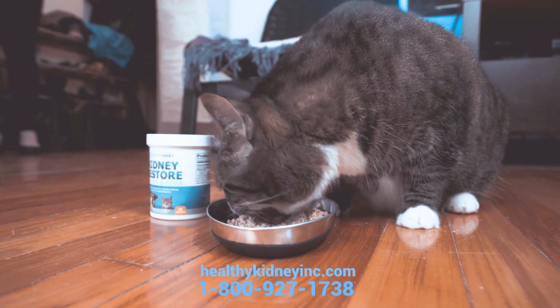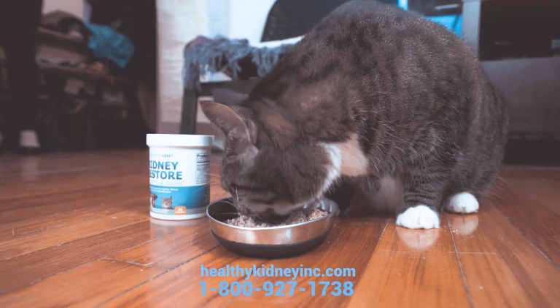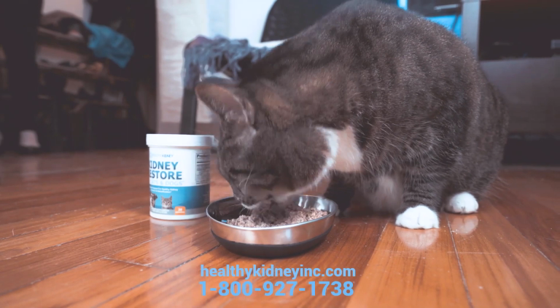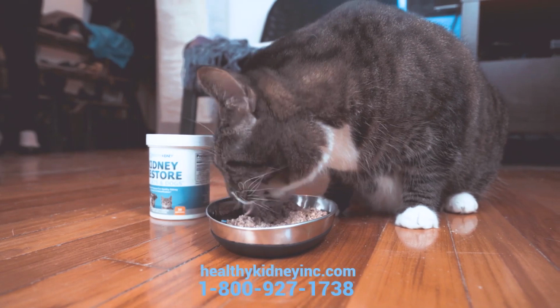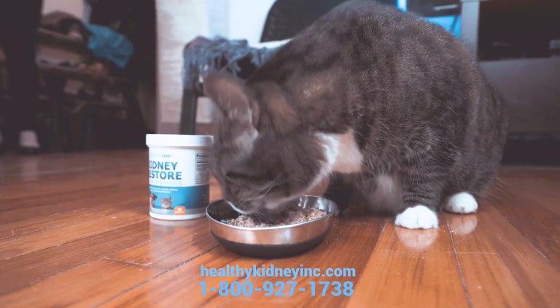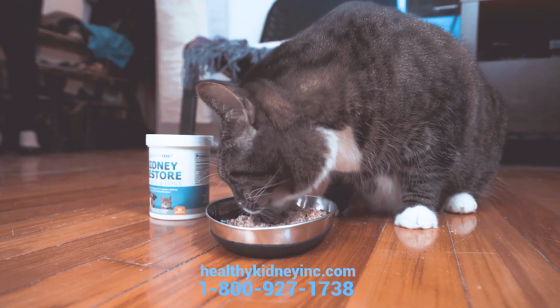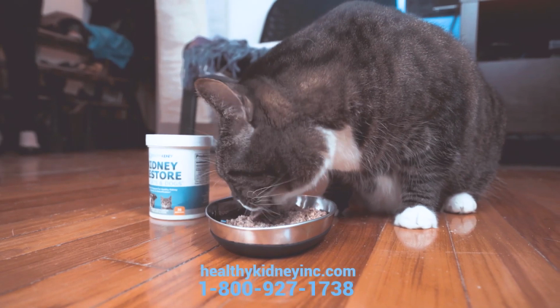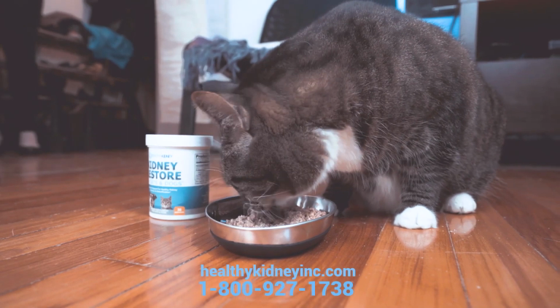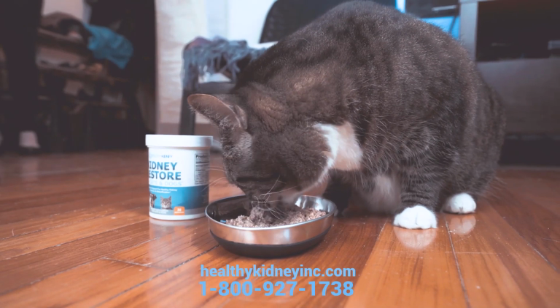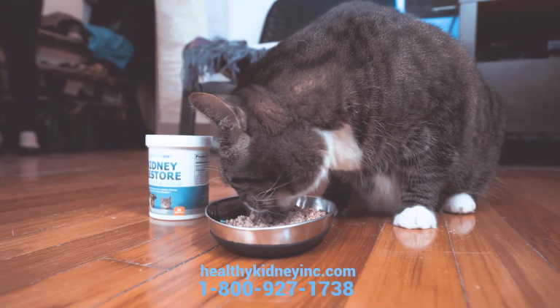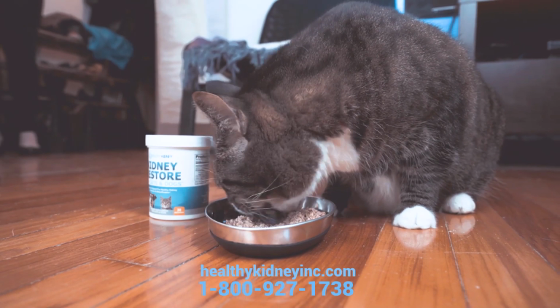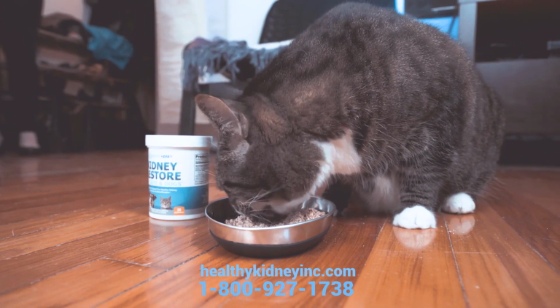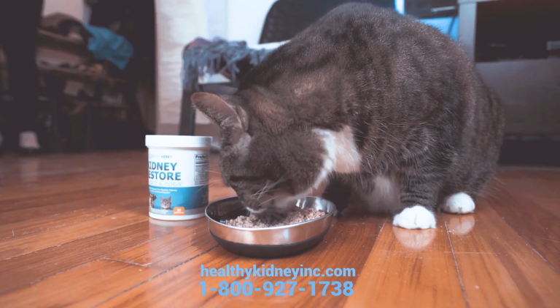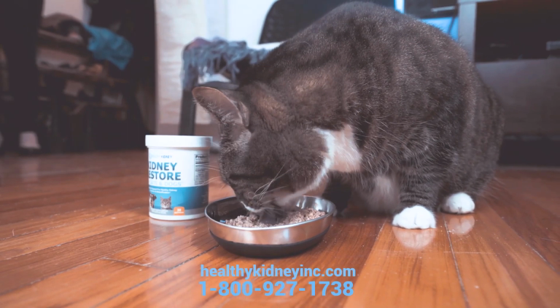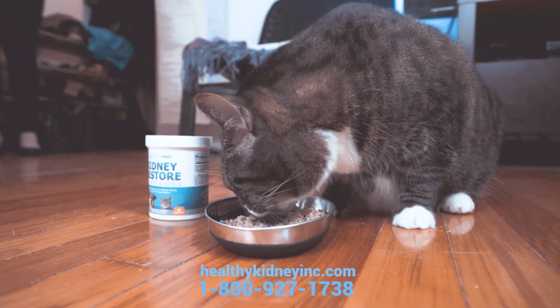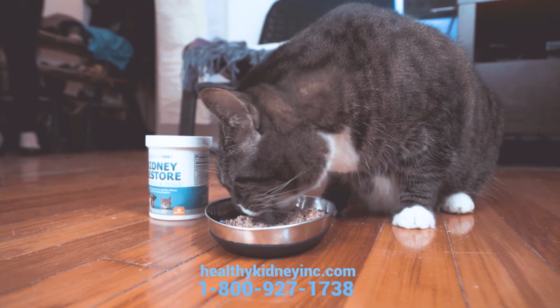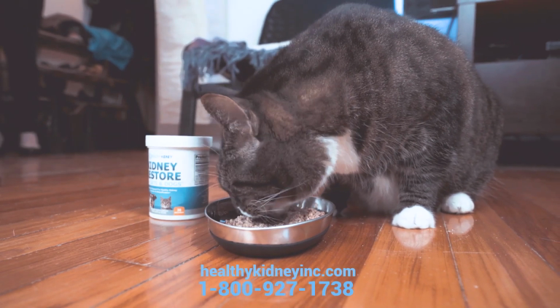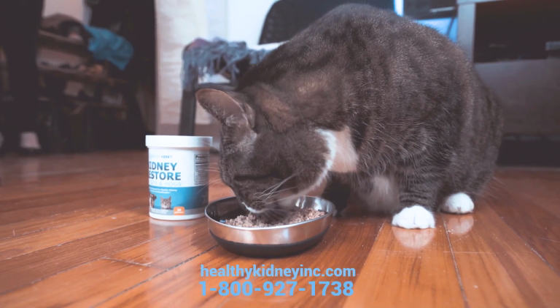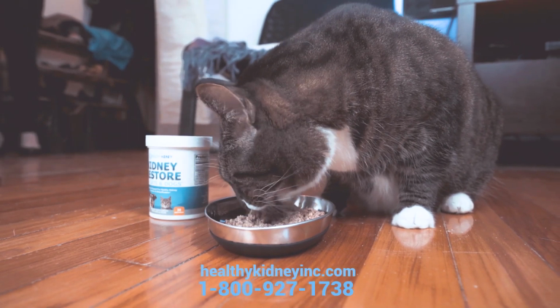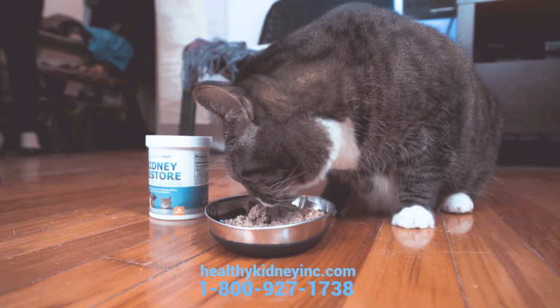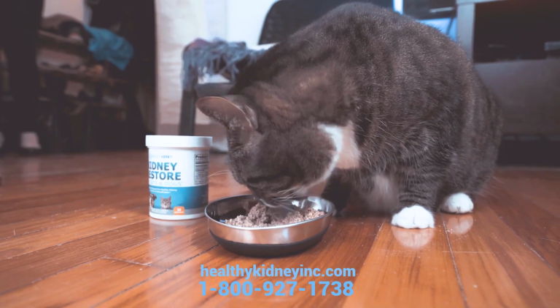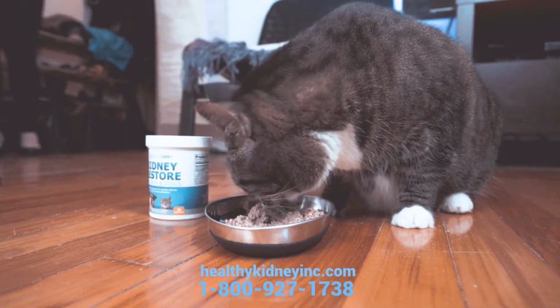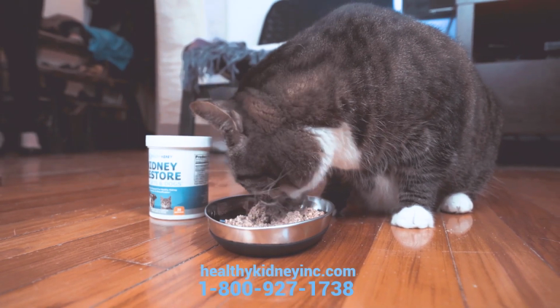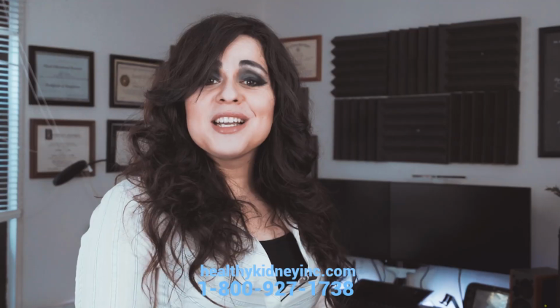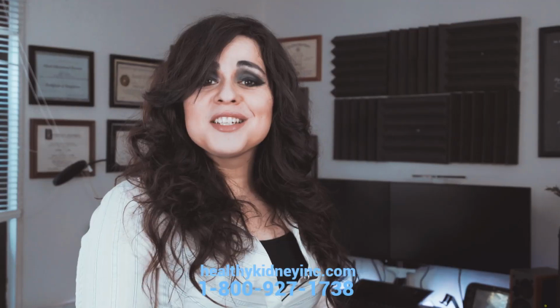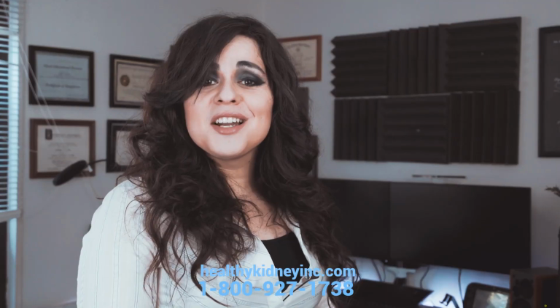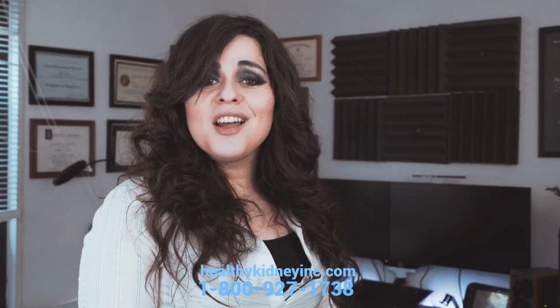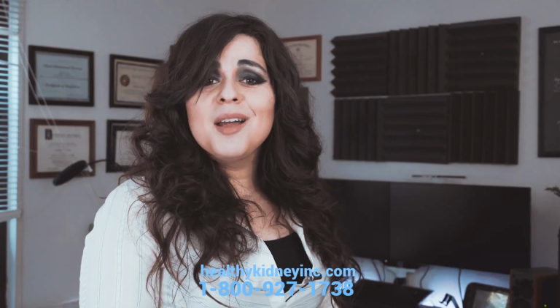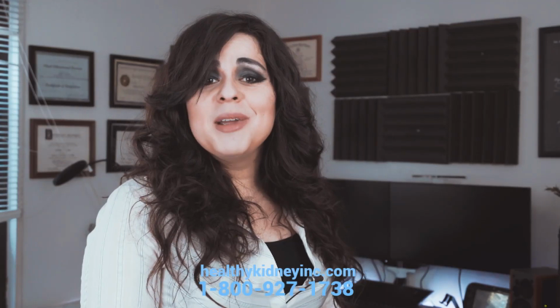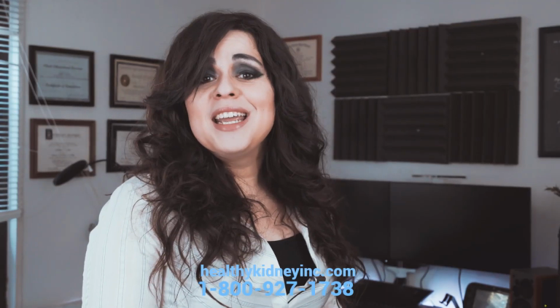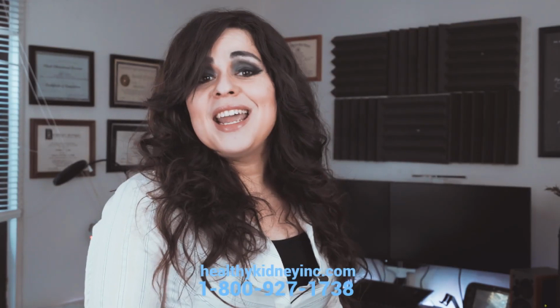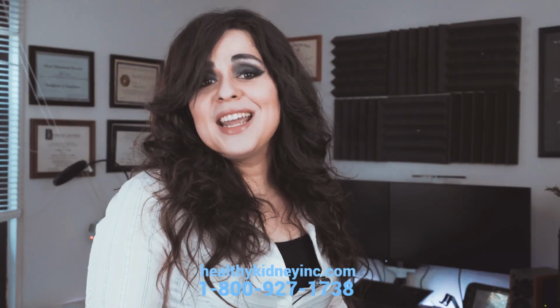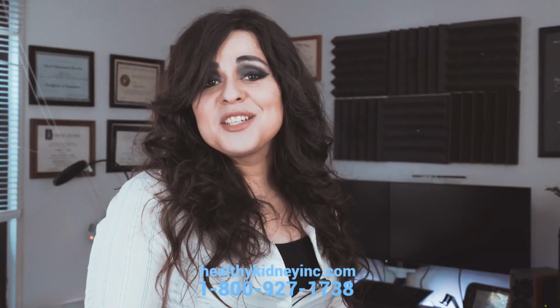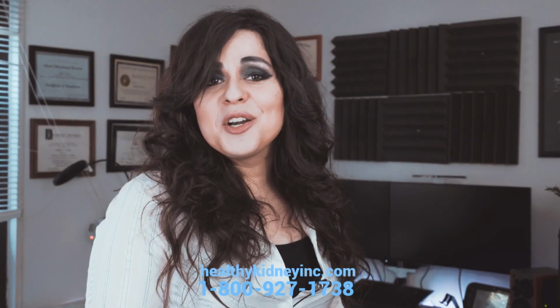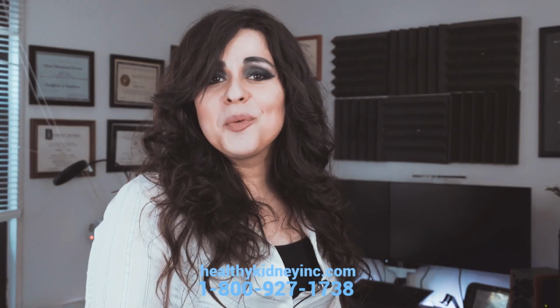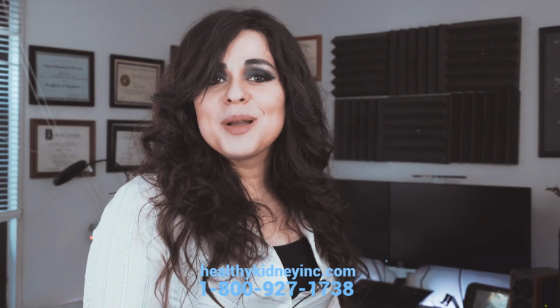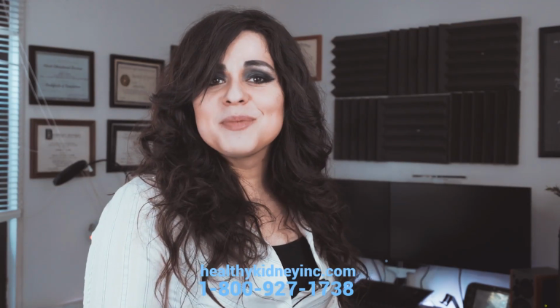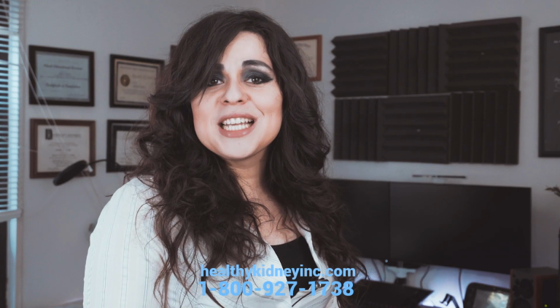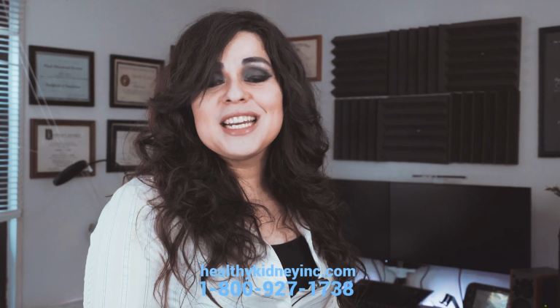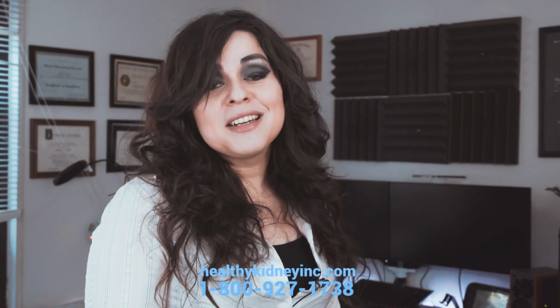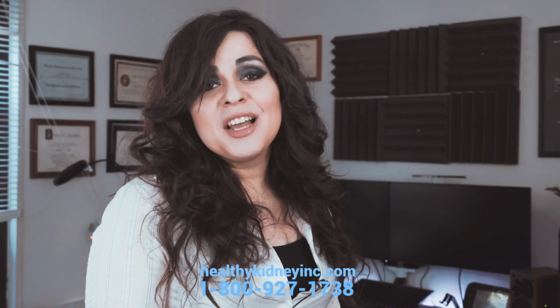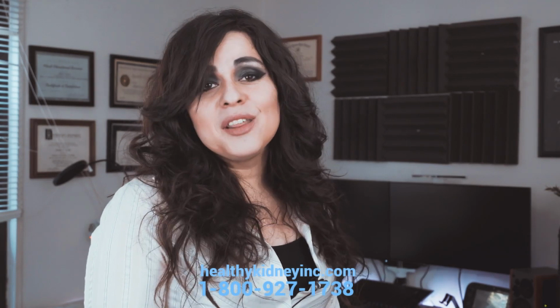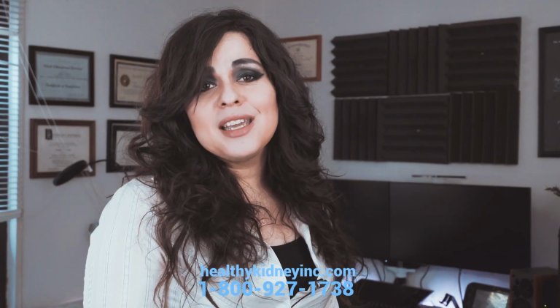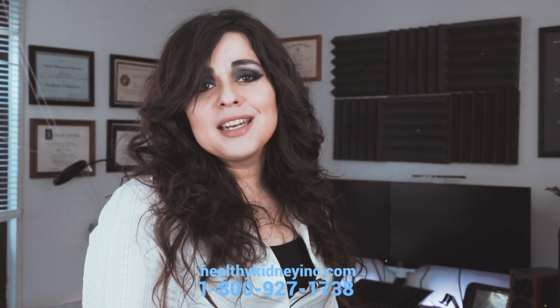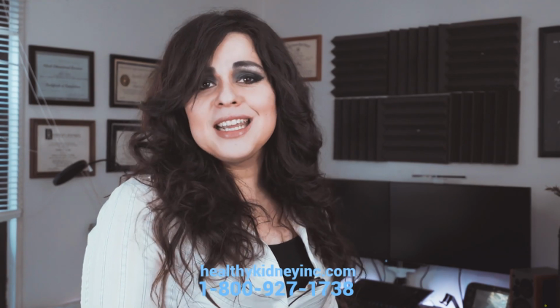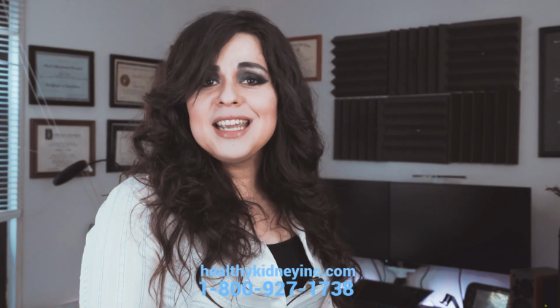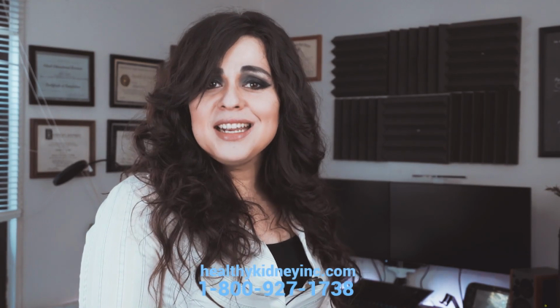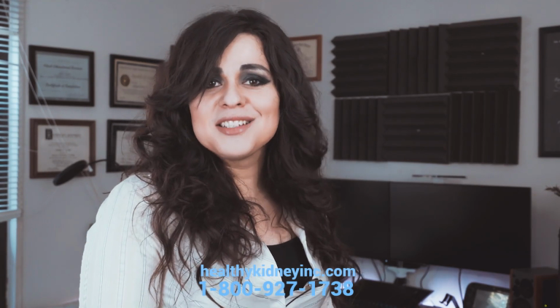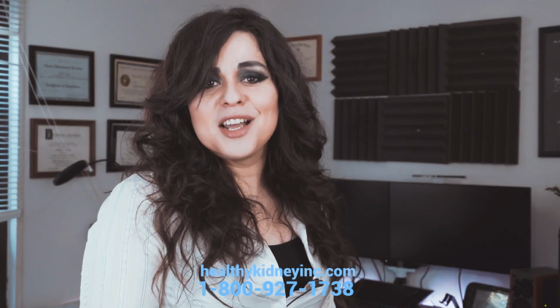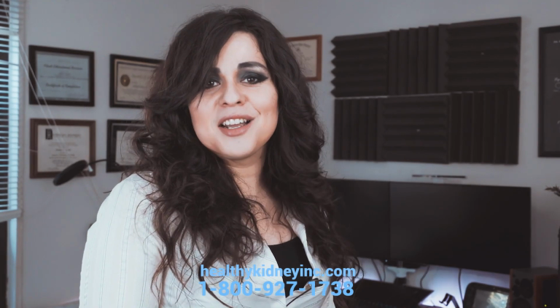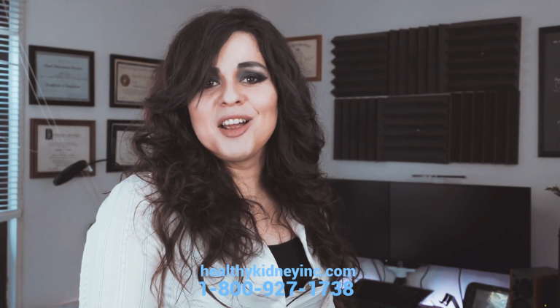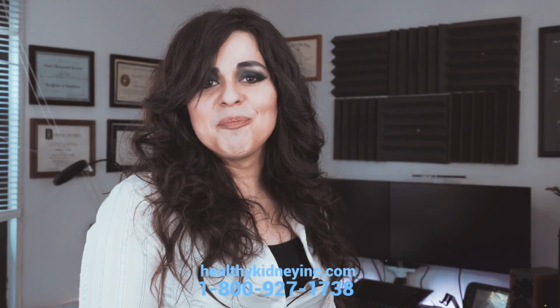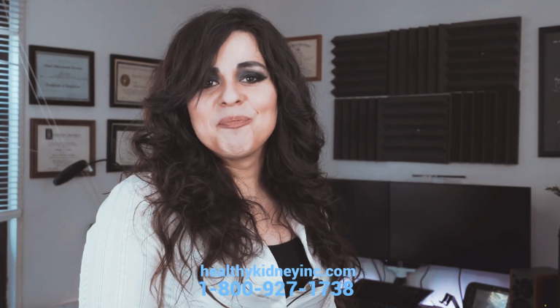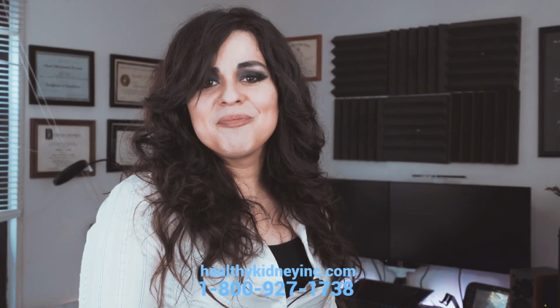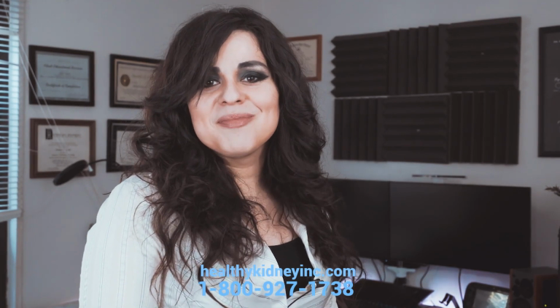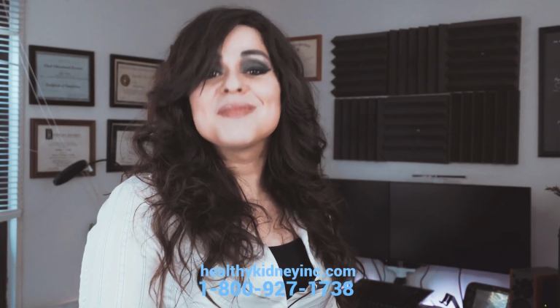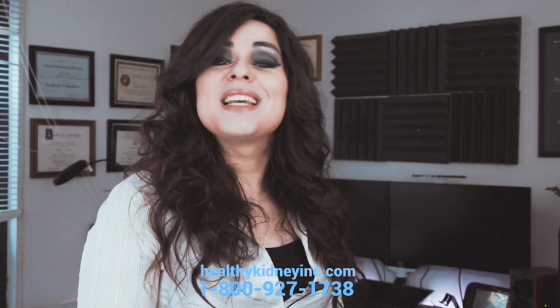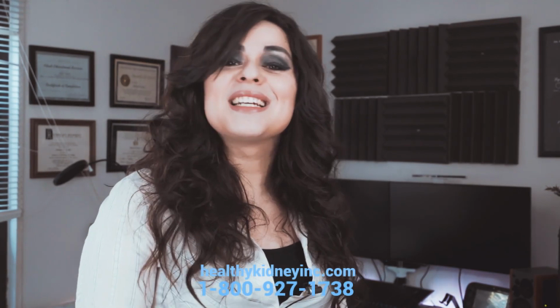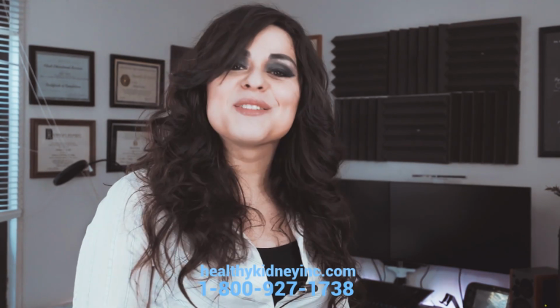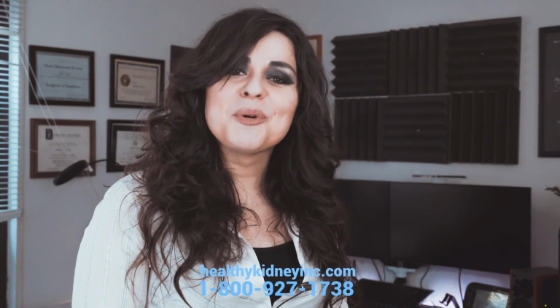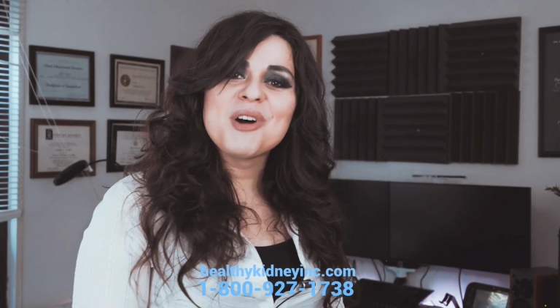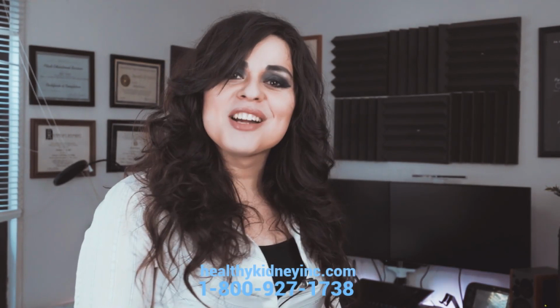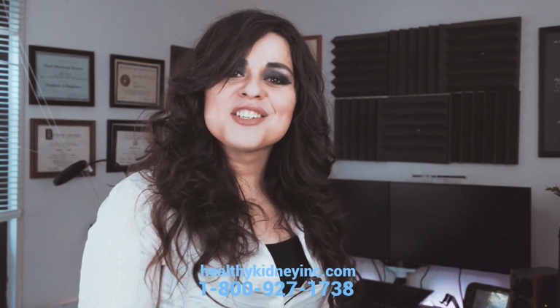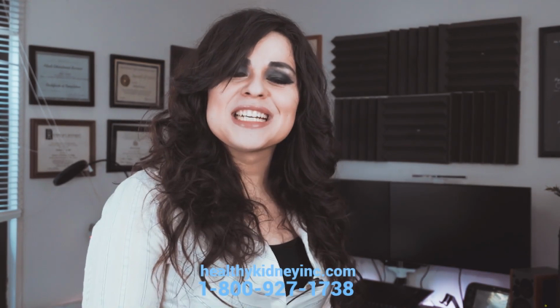Kidney Restore for cats and dogs is available on amazon.com and on our website healthykidneyinc.com. Thanks for watching.